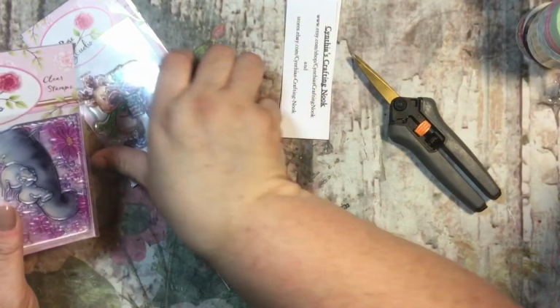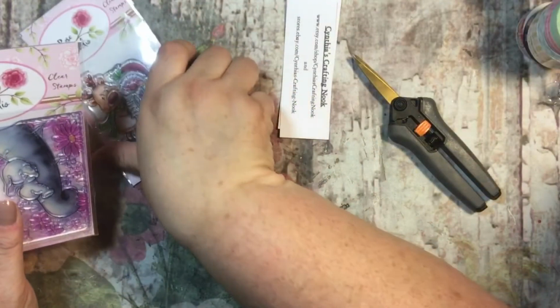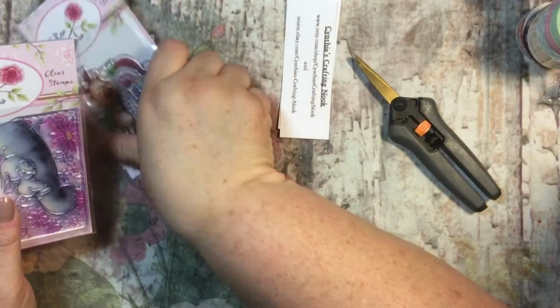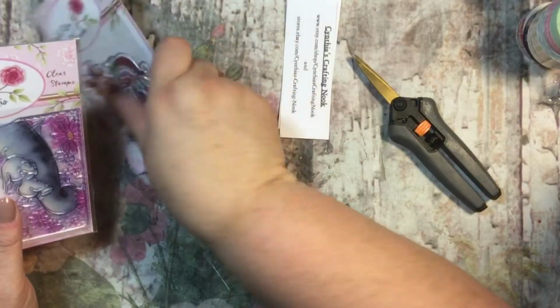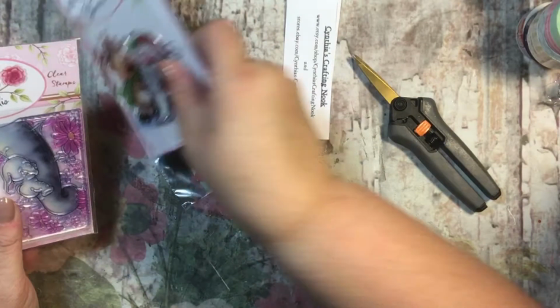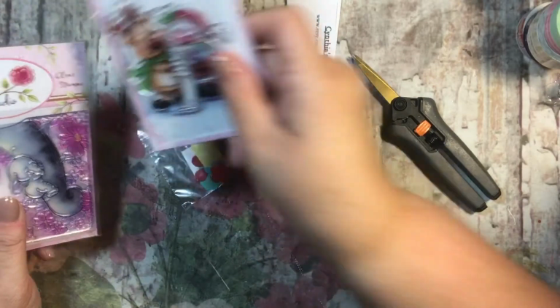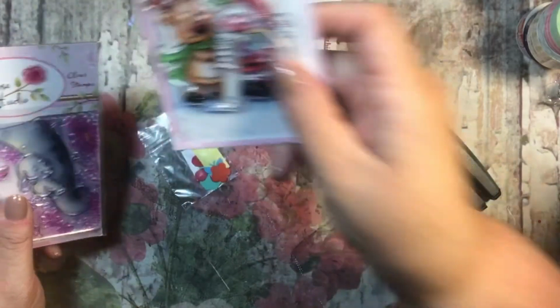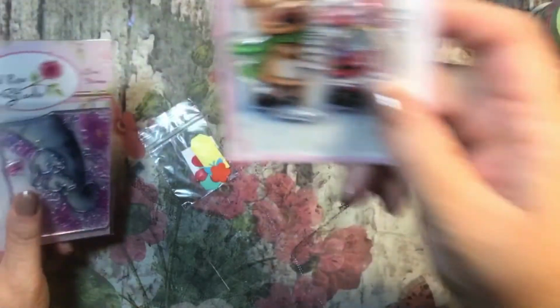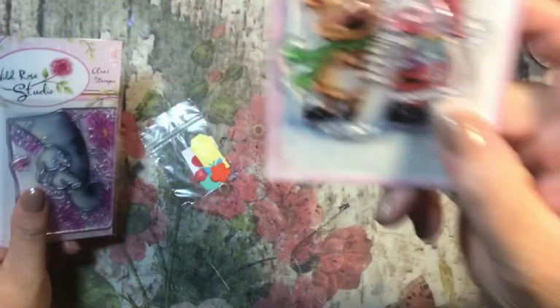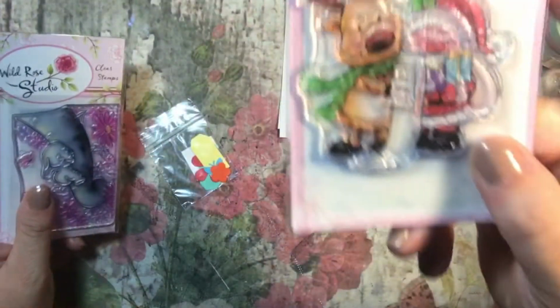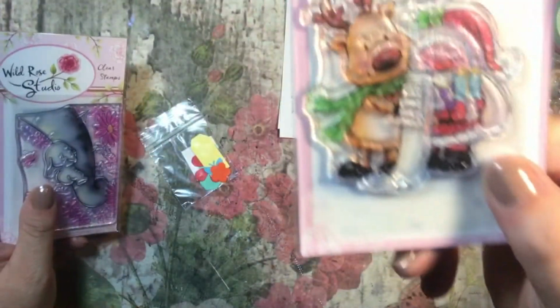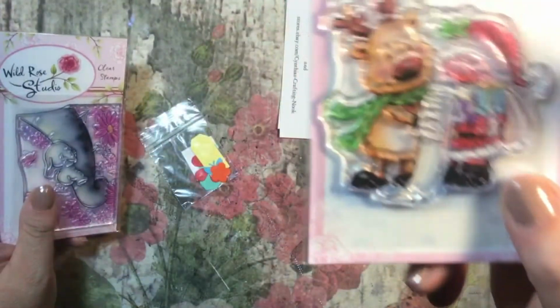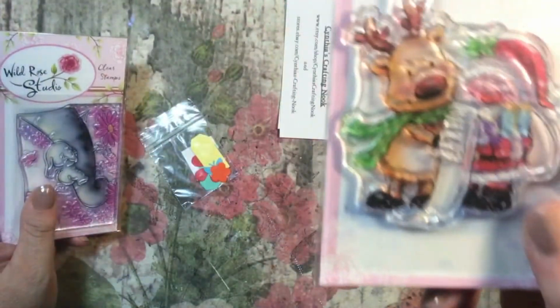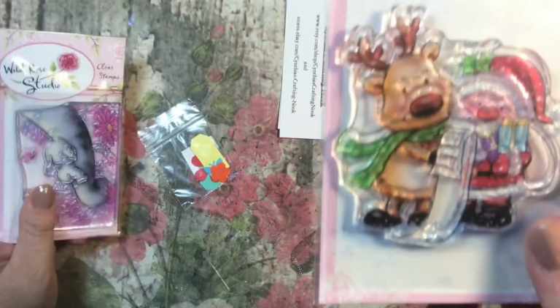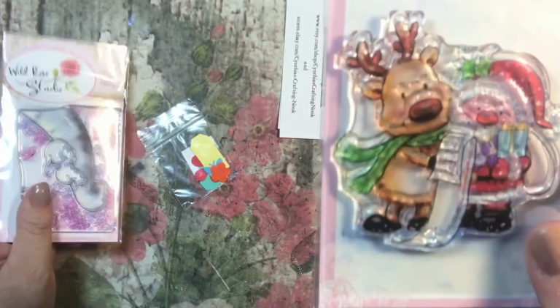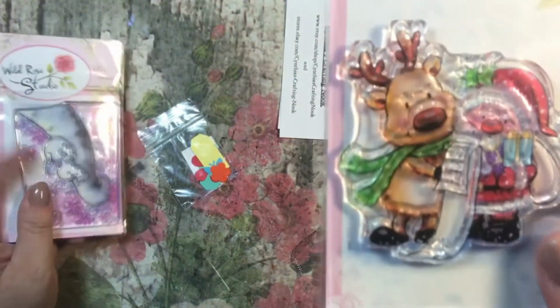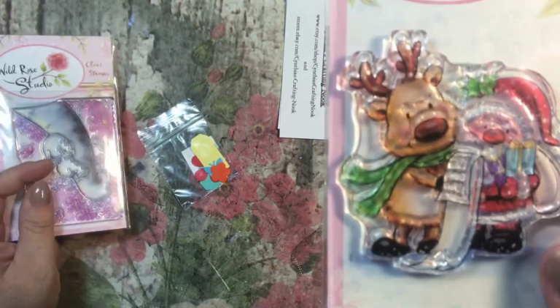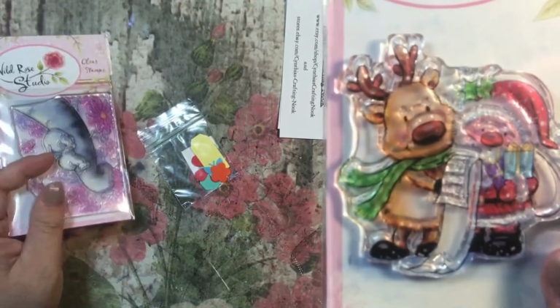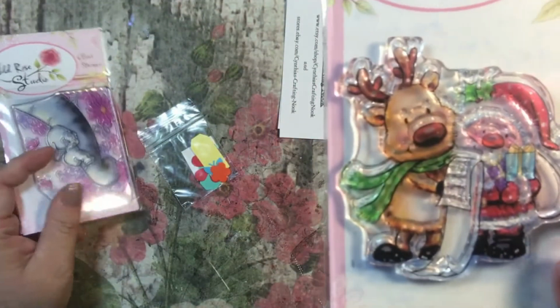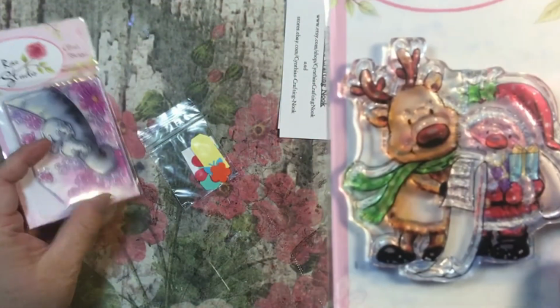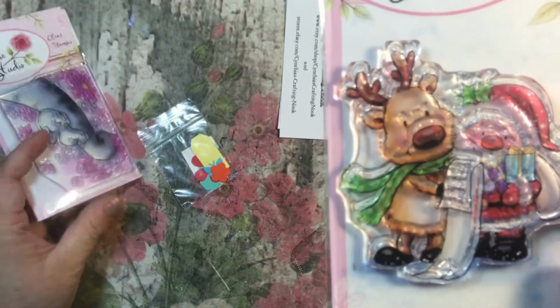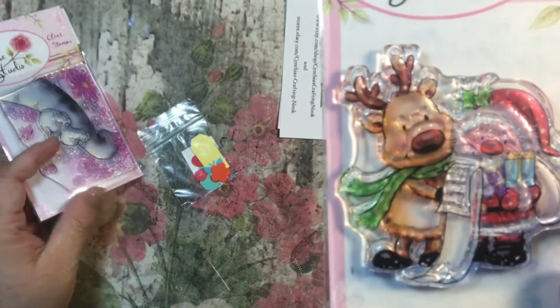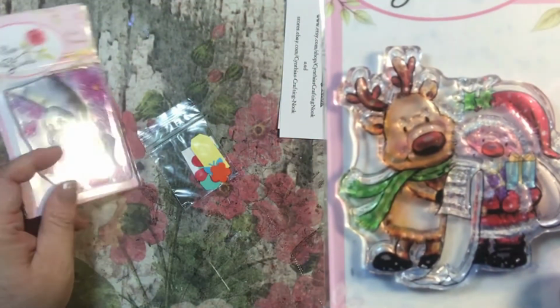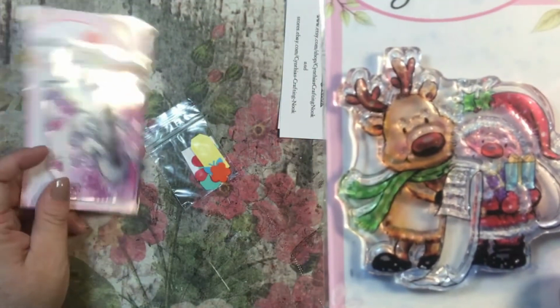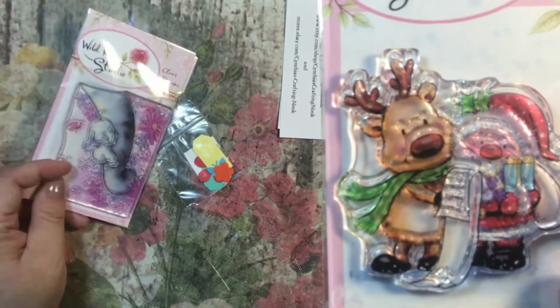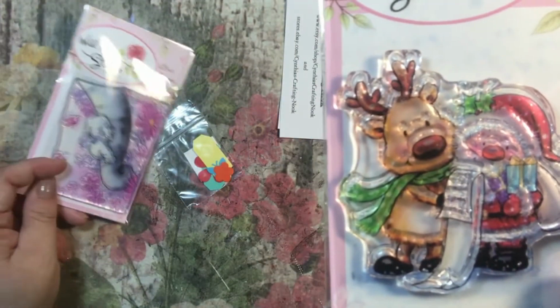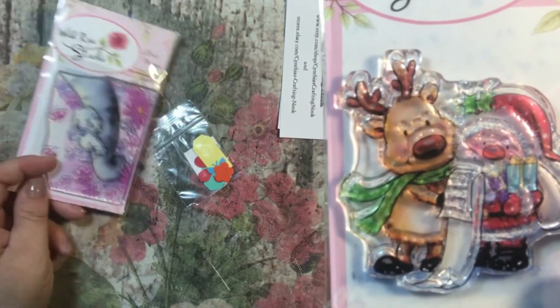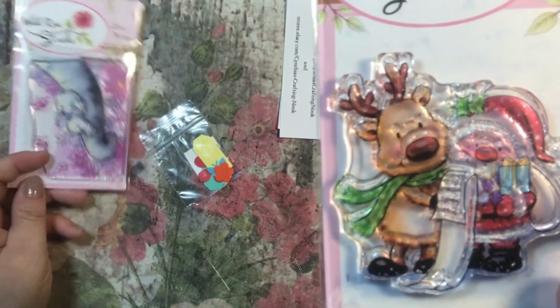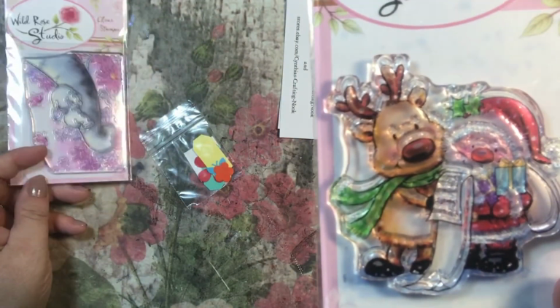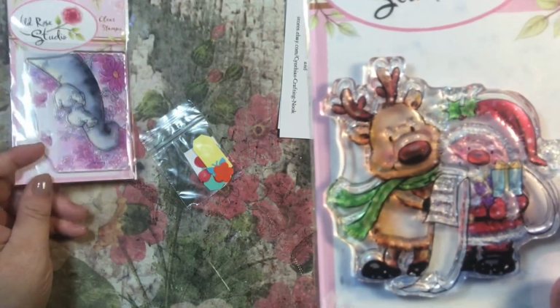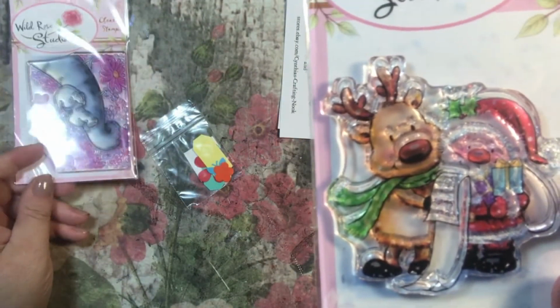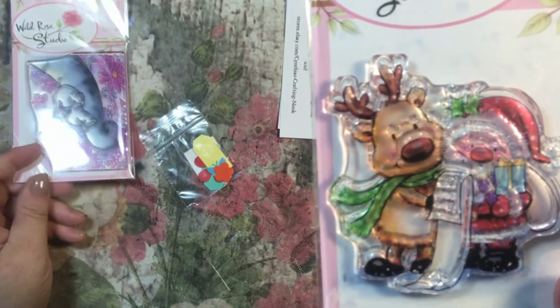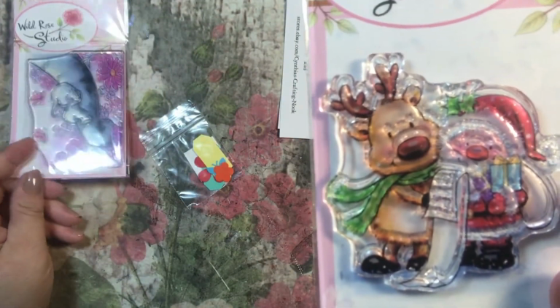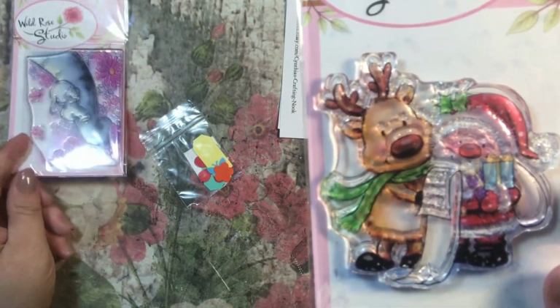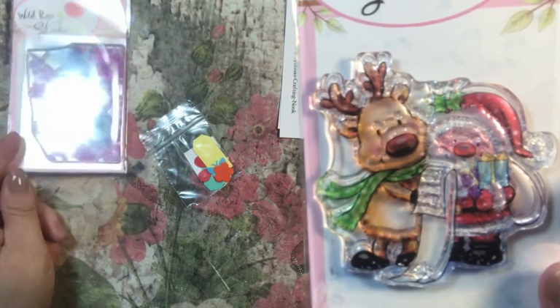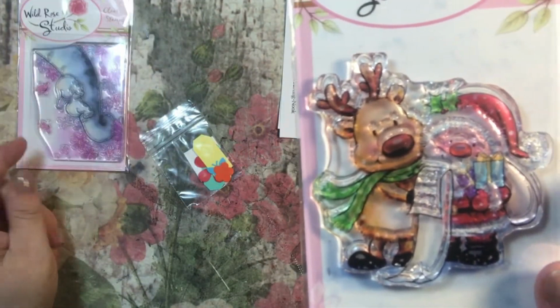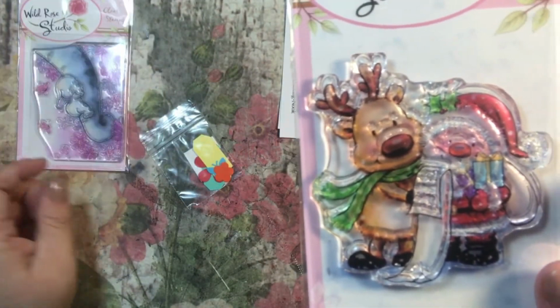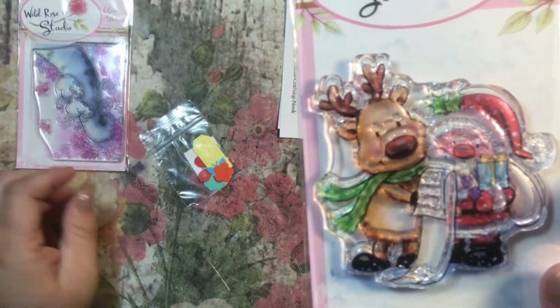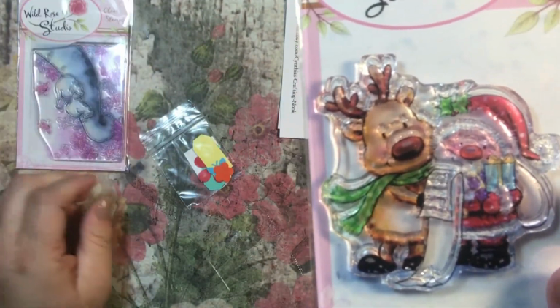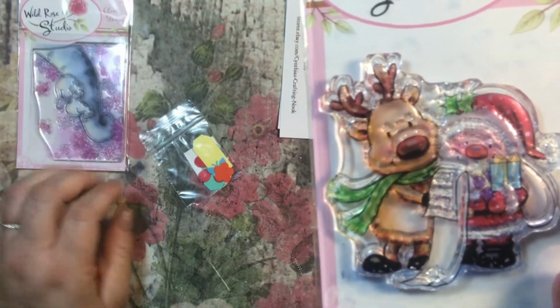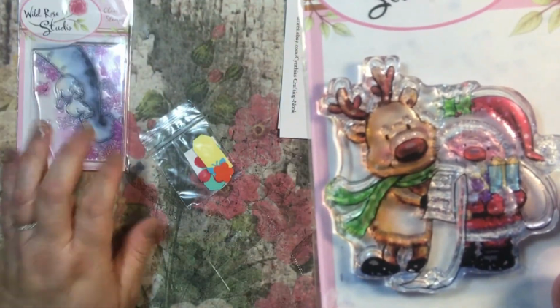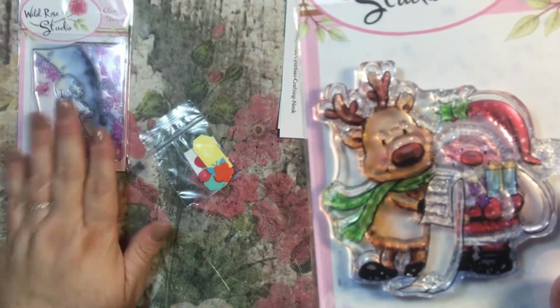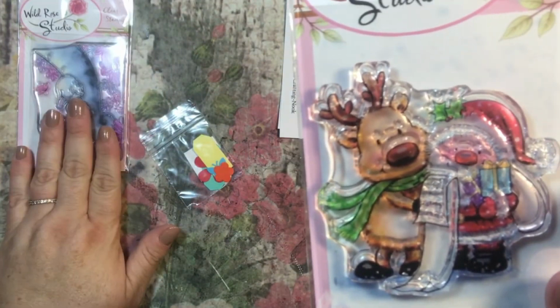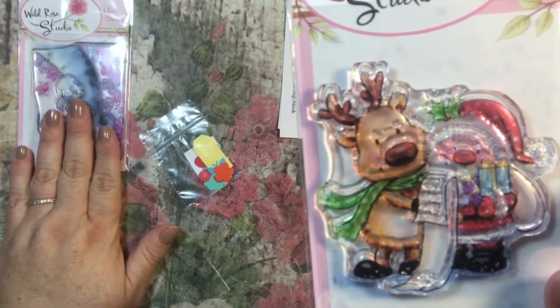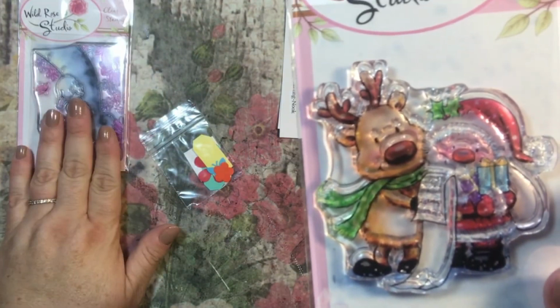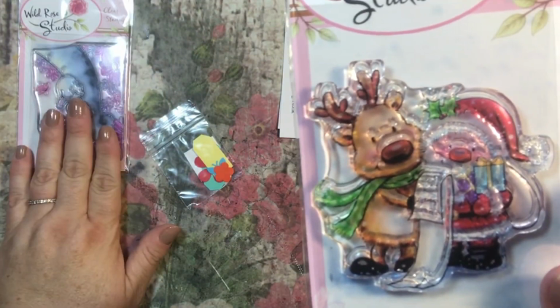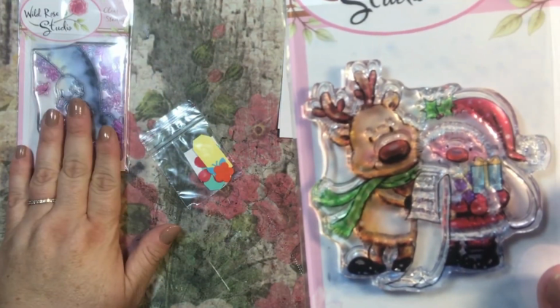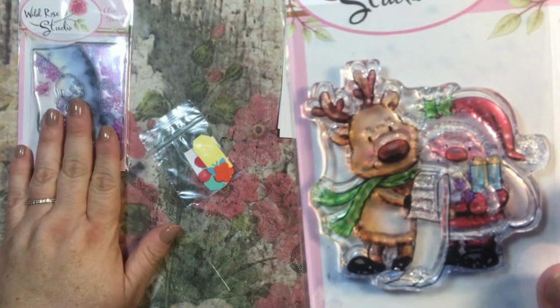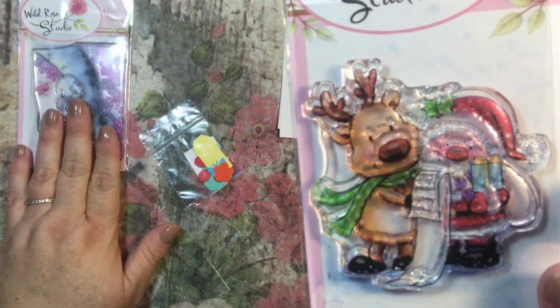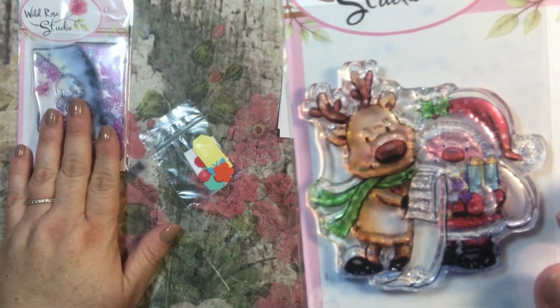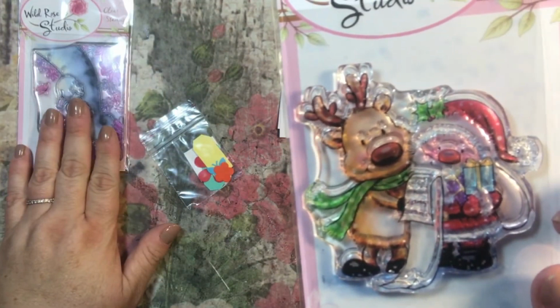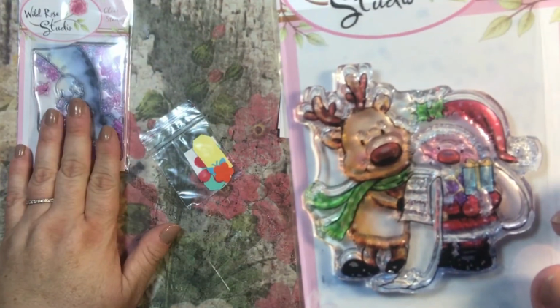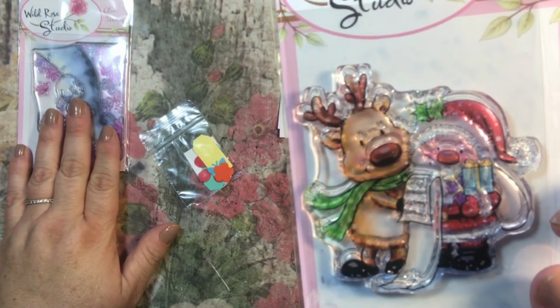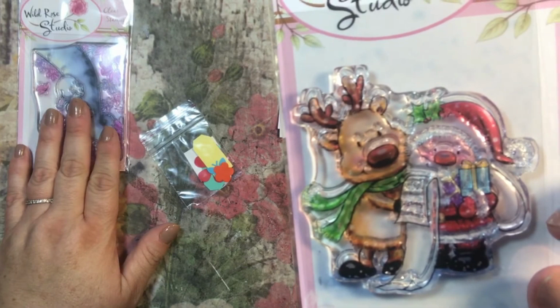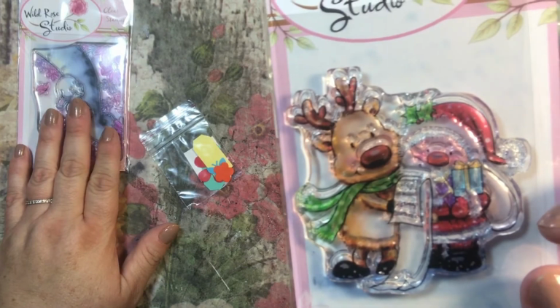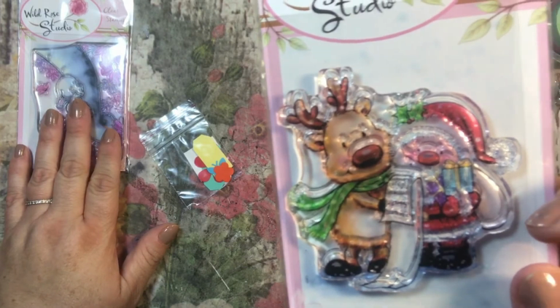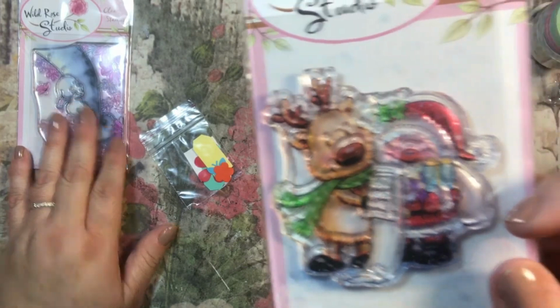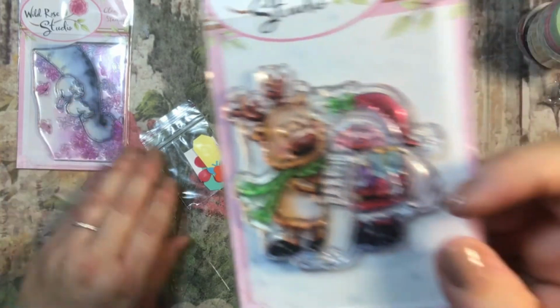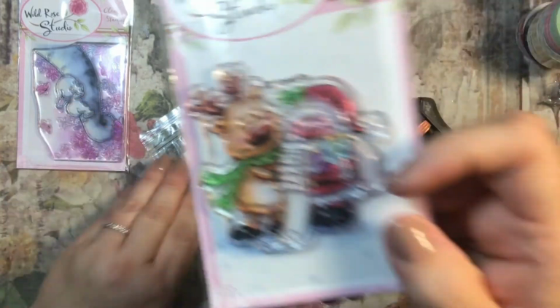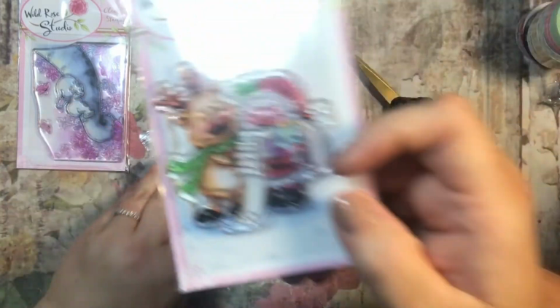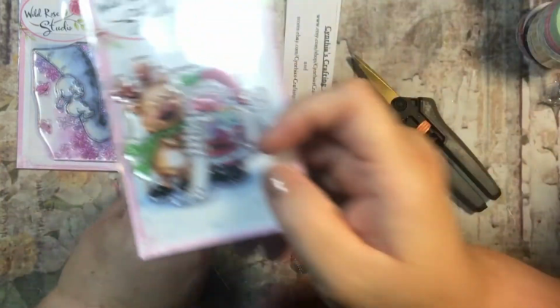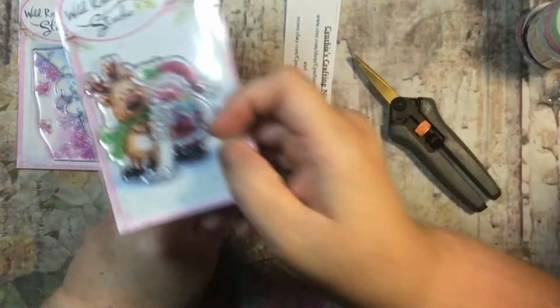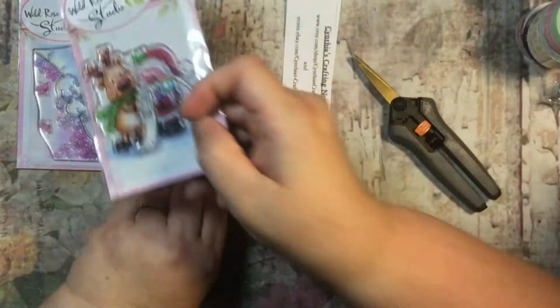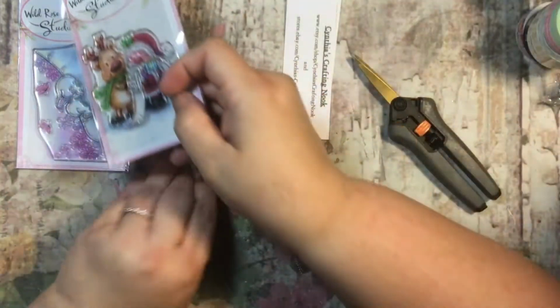And then this one I thought was too cute too, with the little Santa and reindeer. Both from Wild Rose Studio. Very cute.